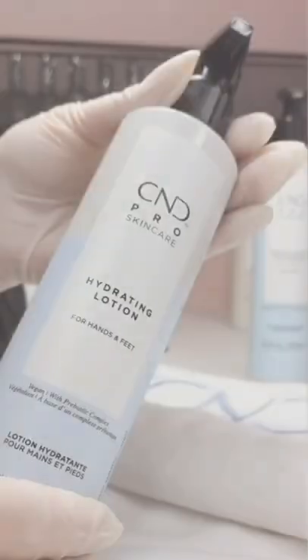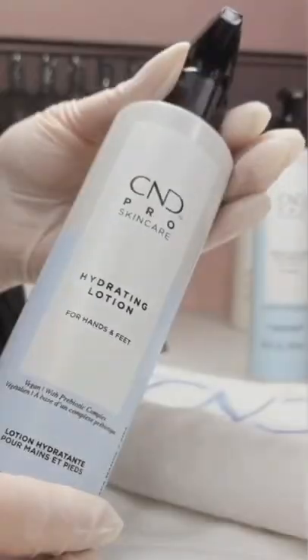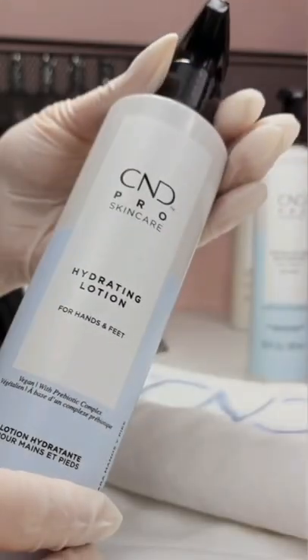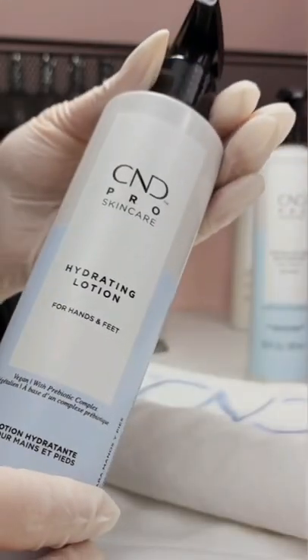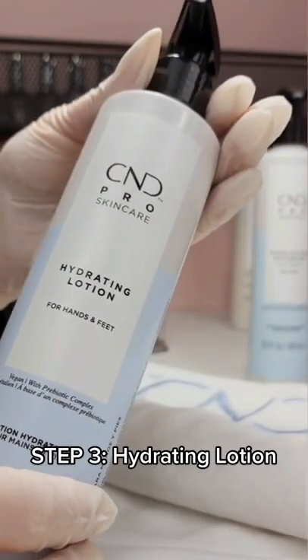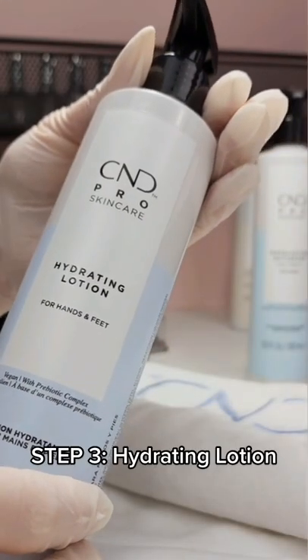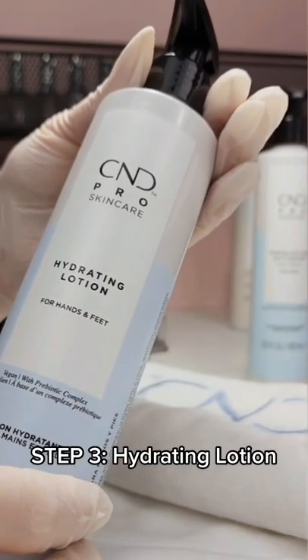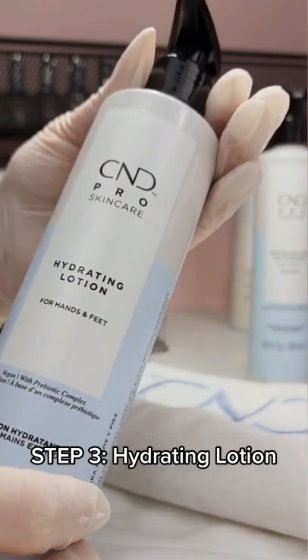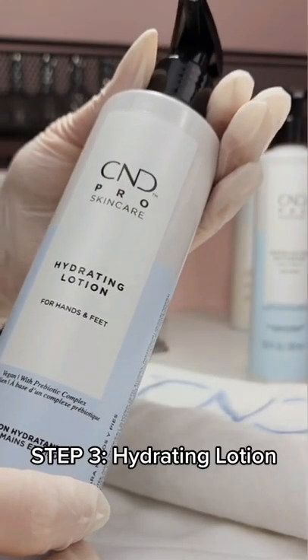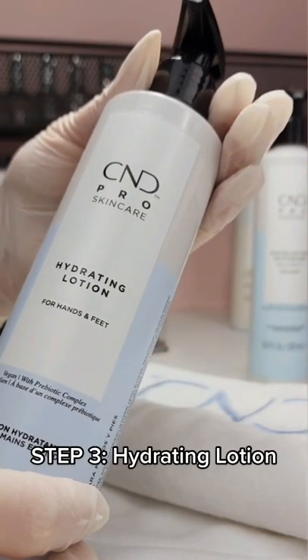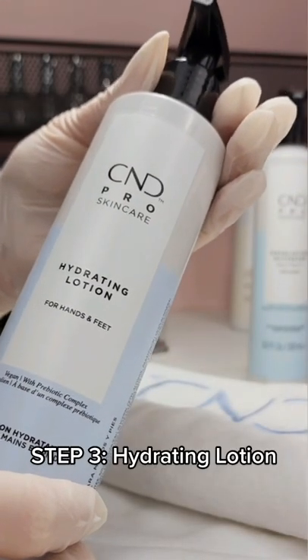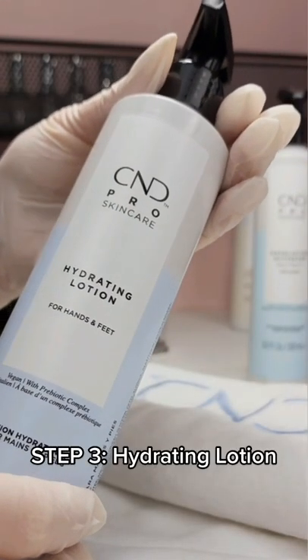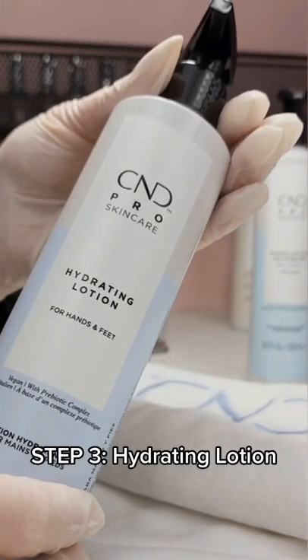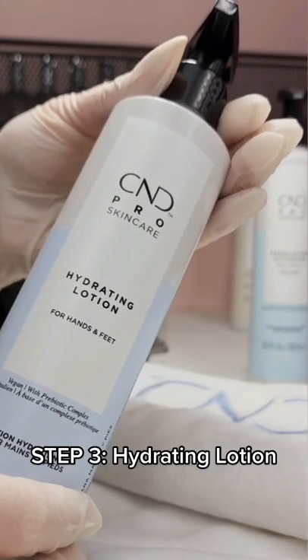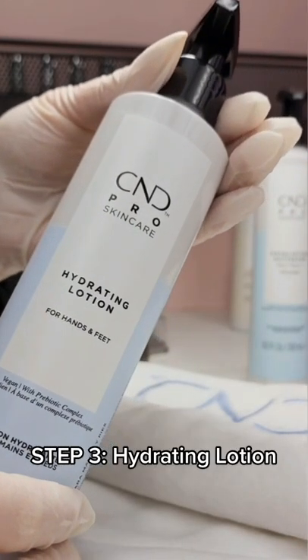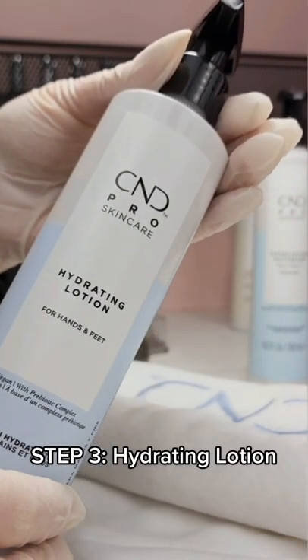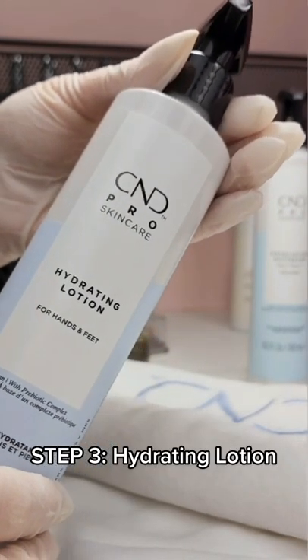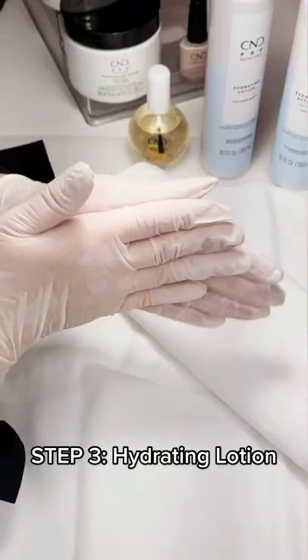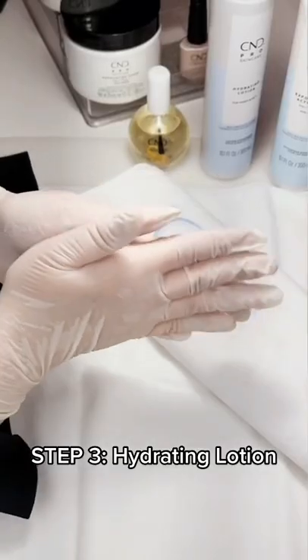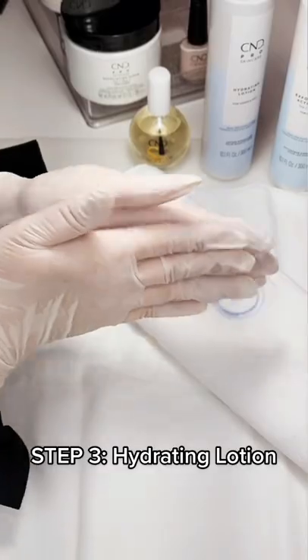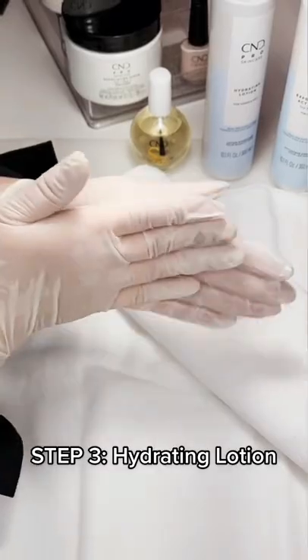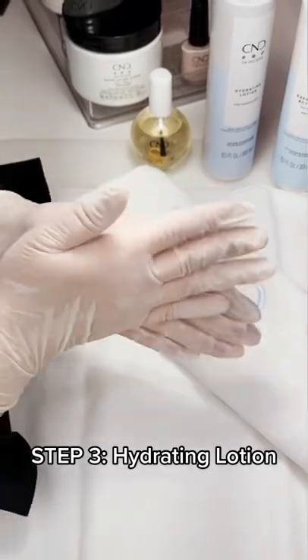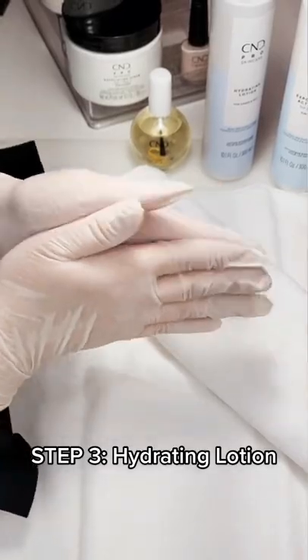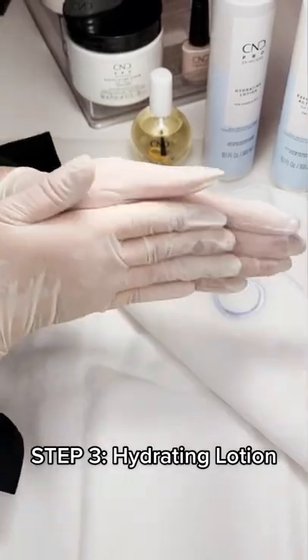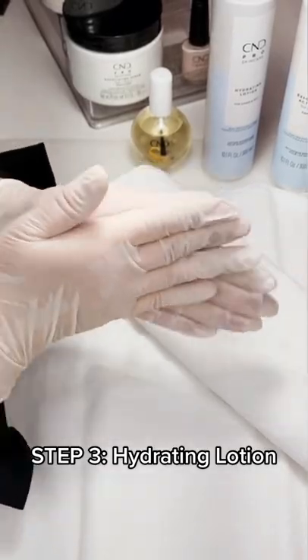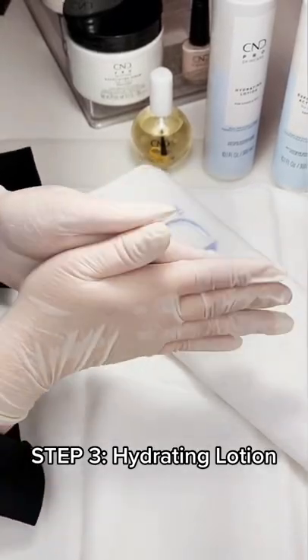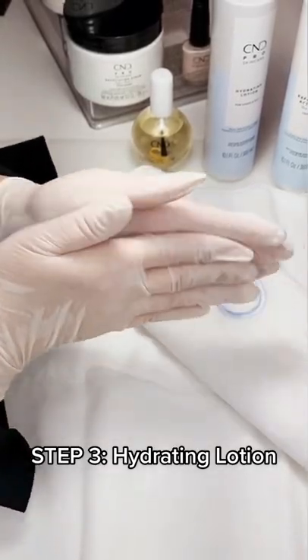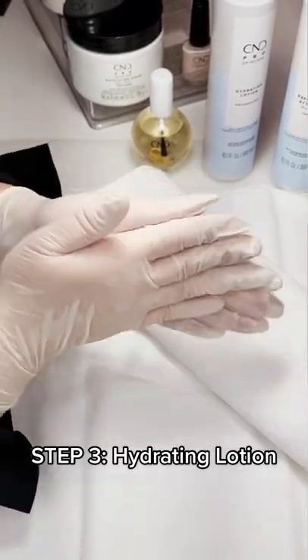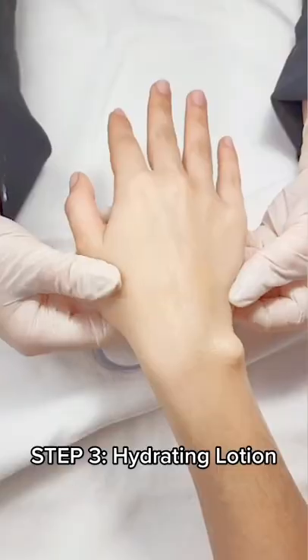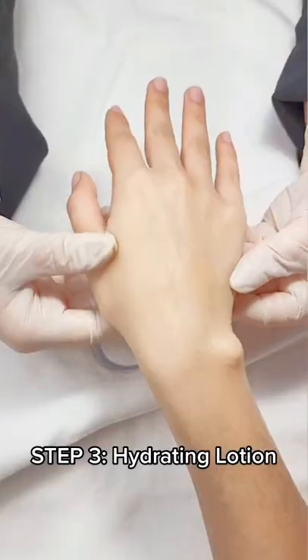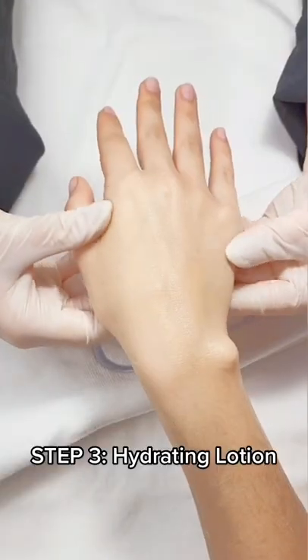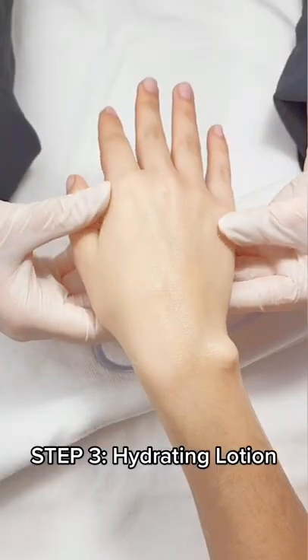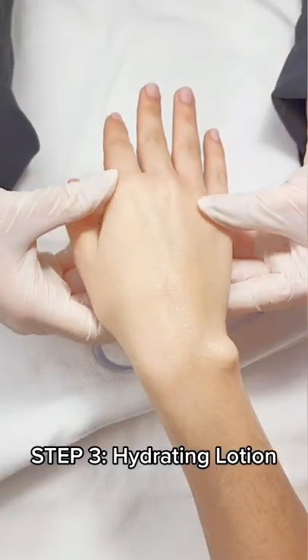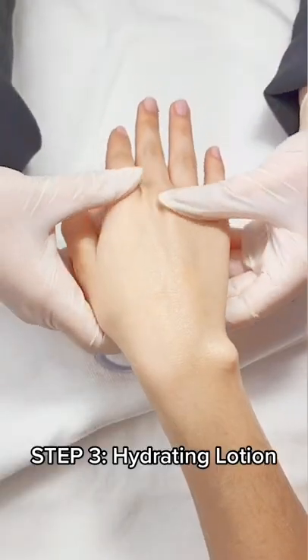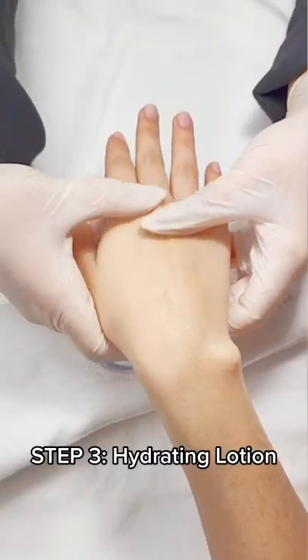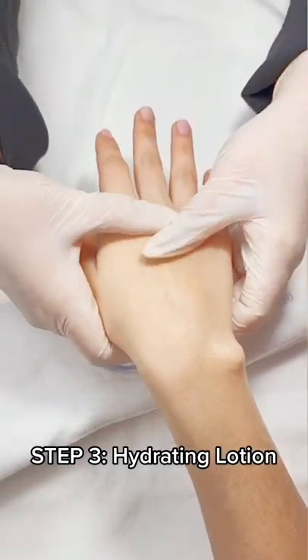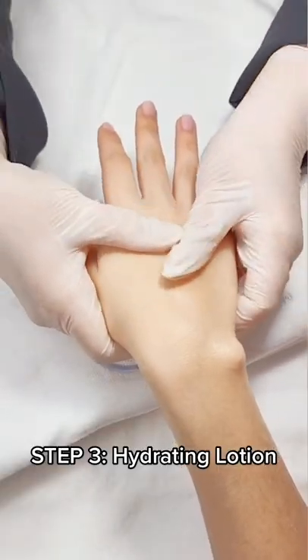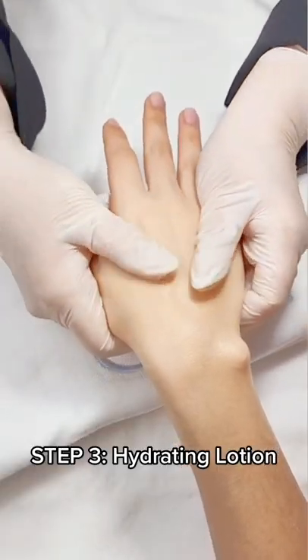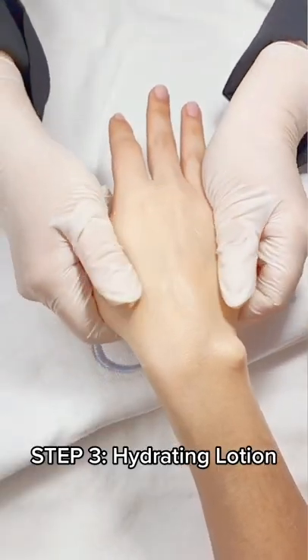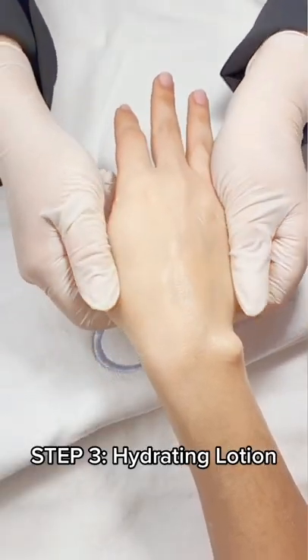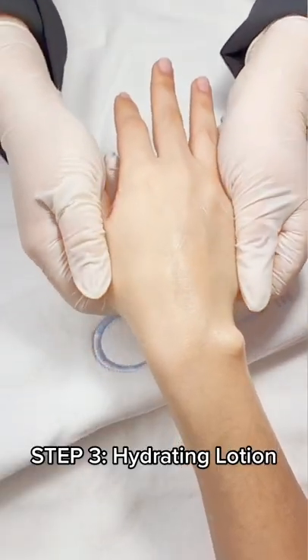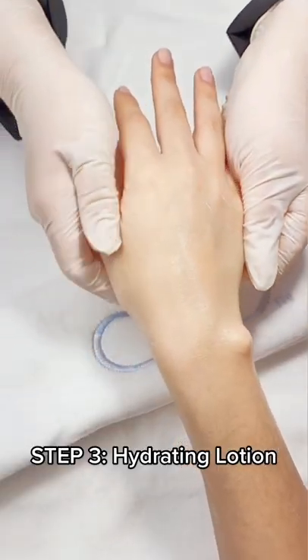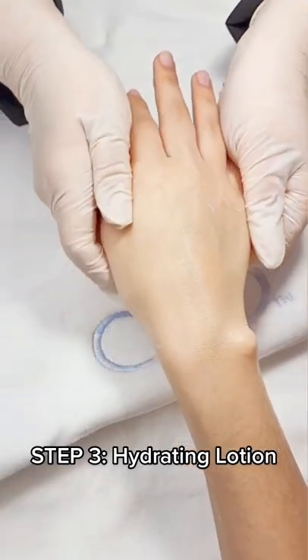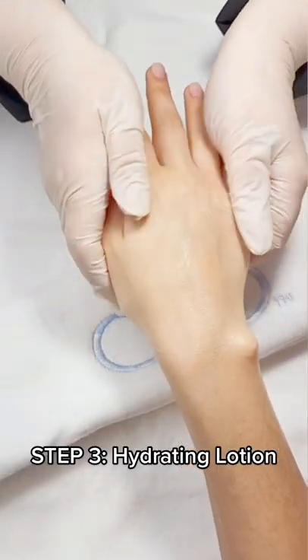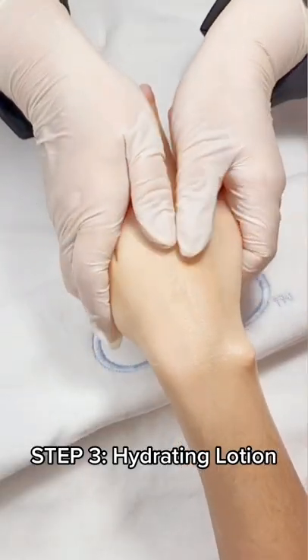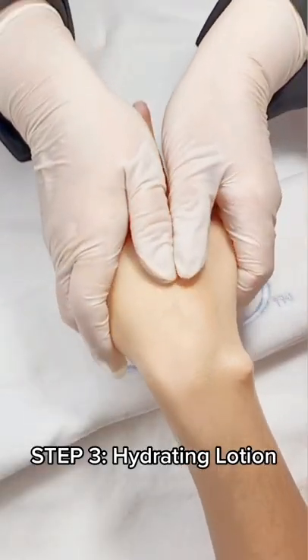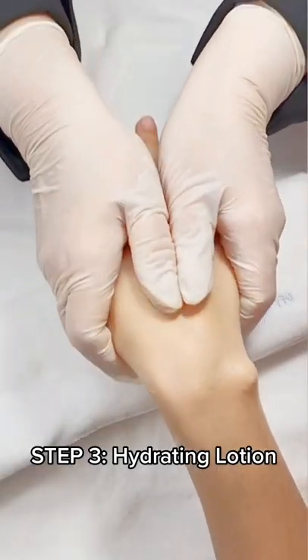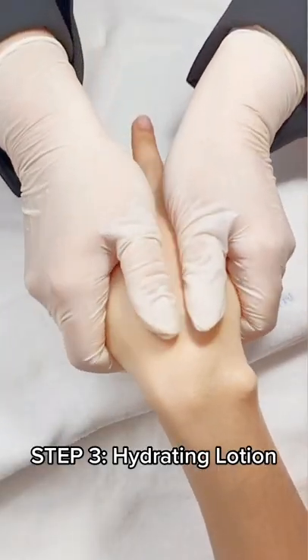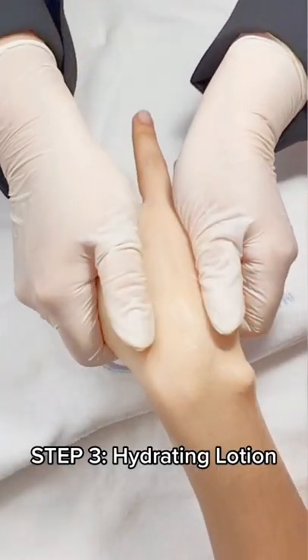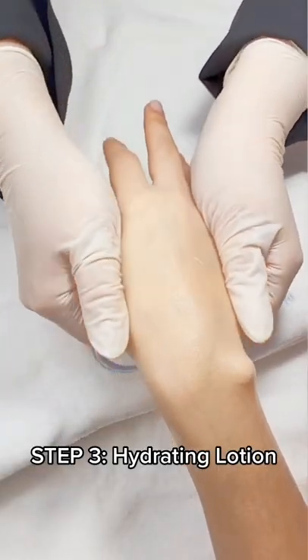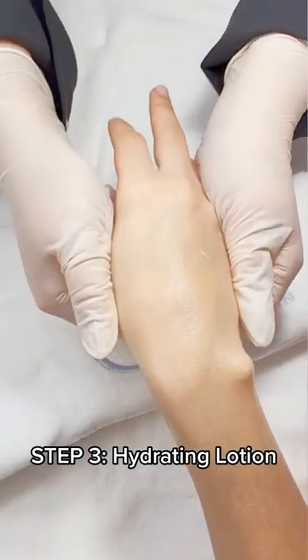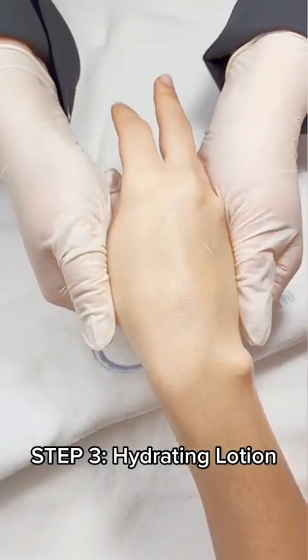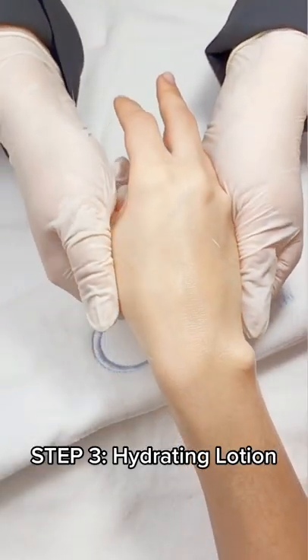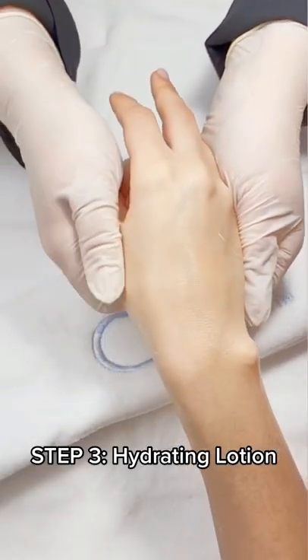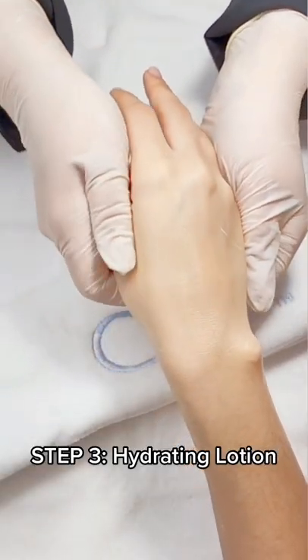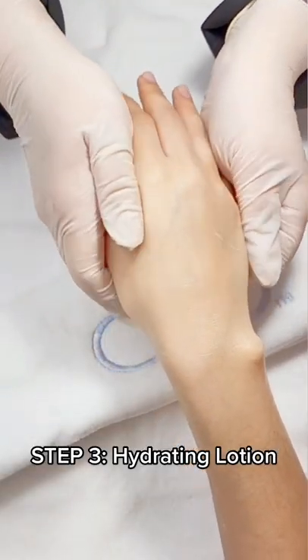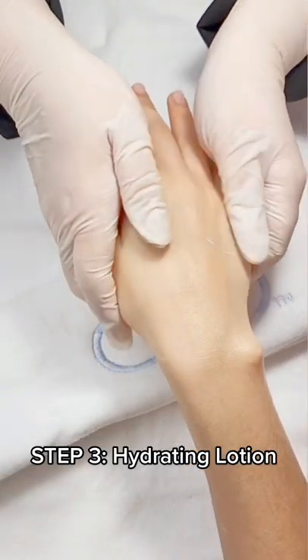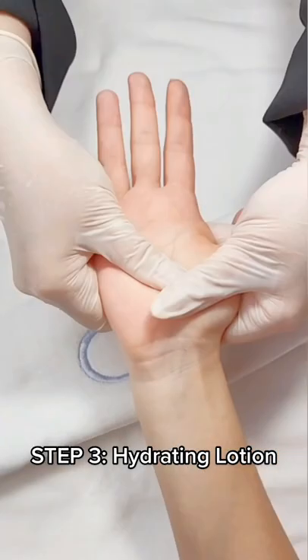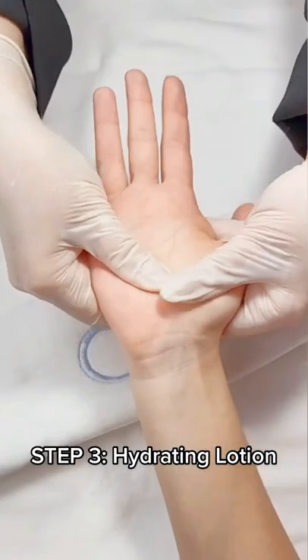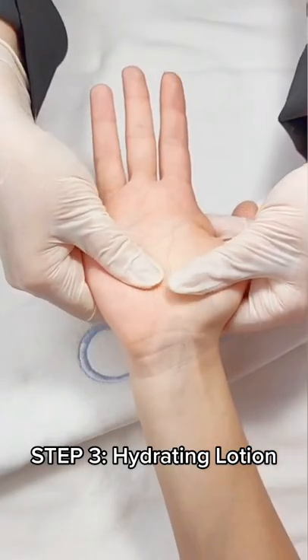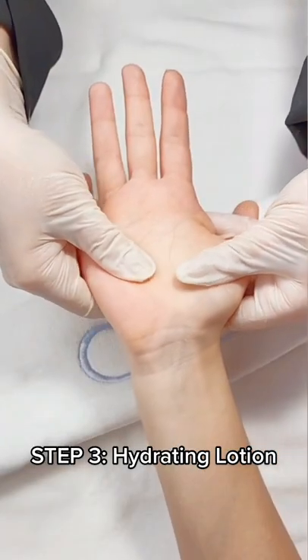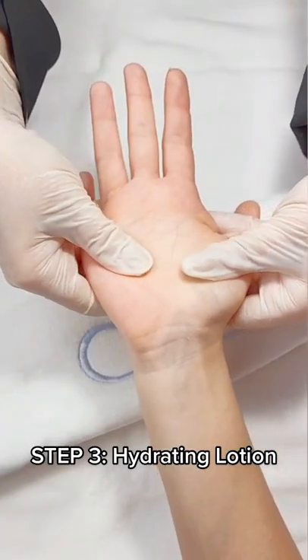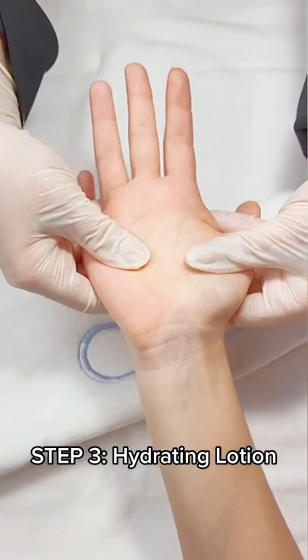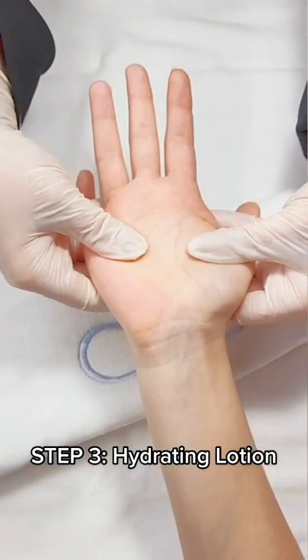Next, massage our hydrating lotion into the hands to leave skin looking healthier and youthful.